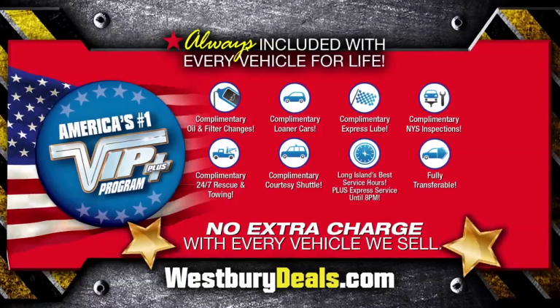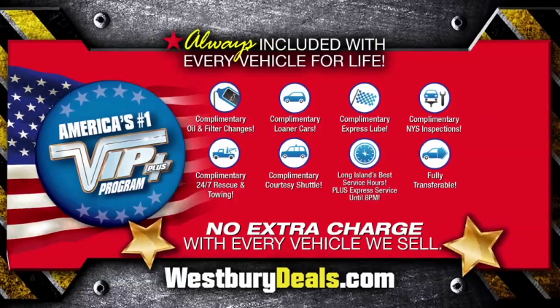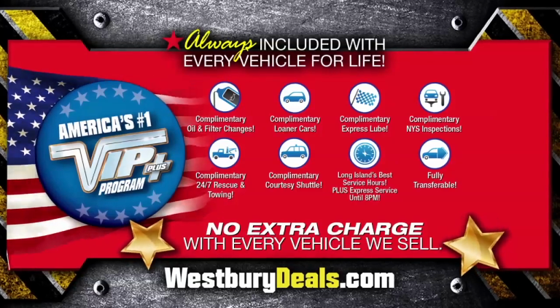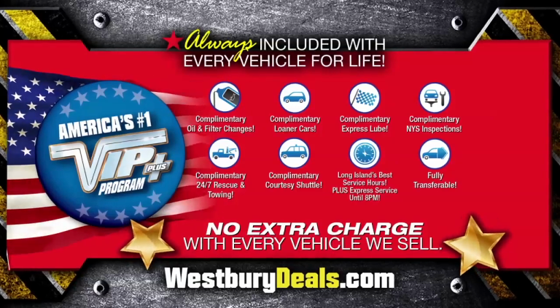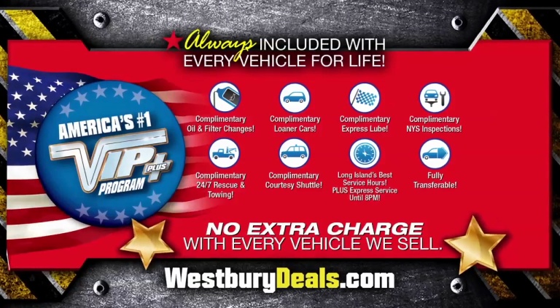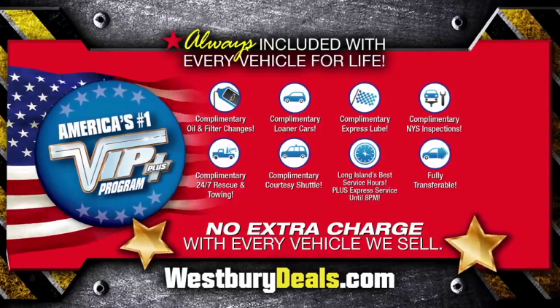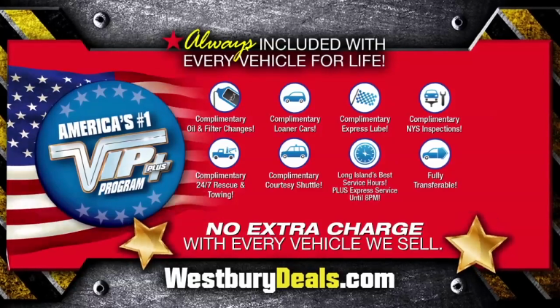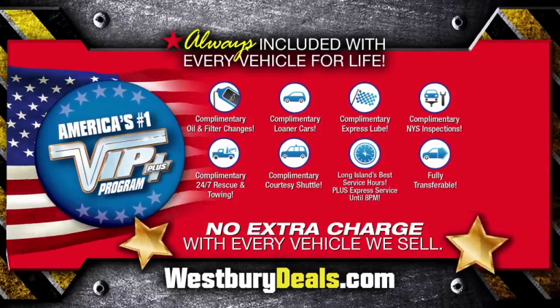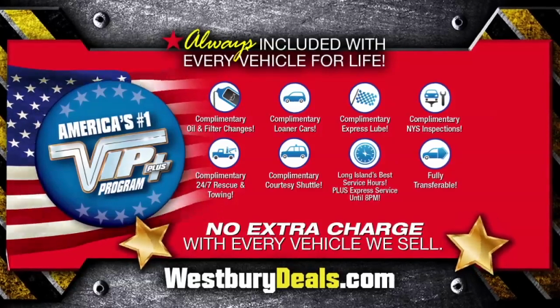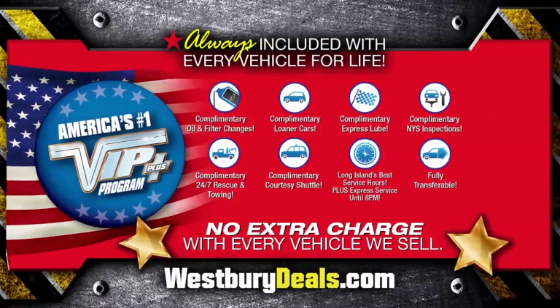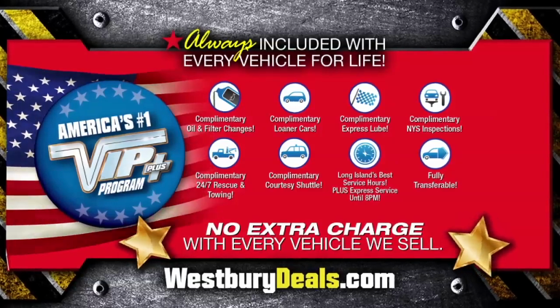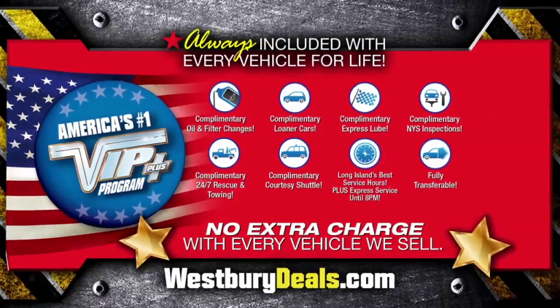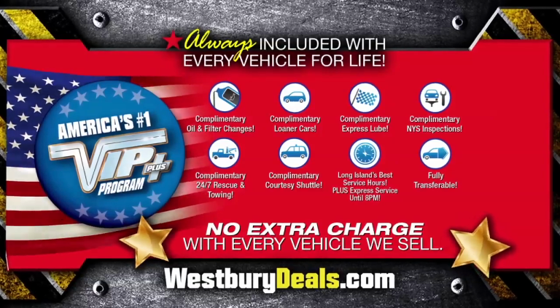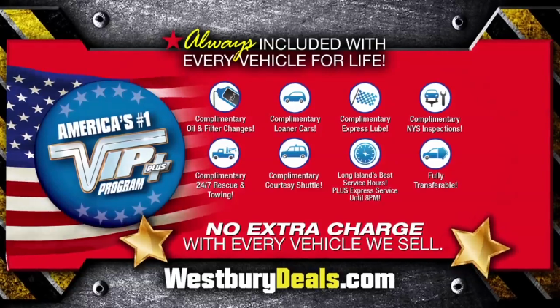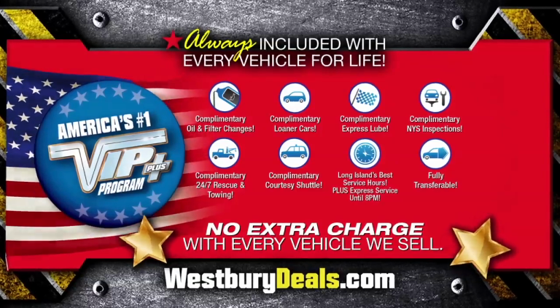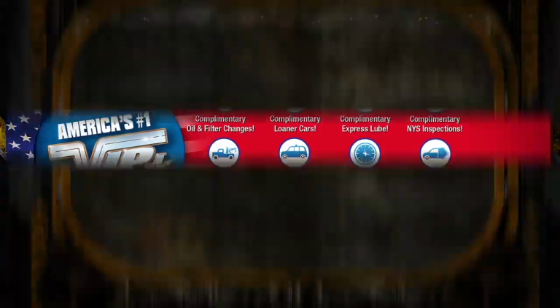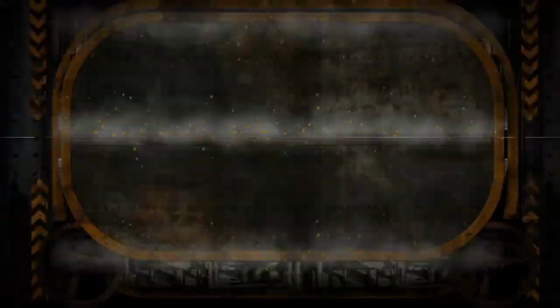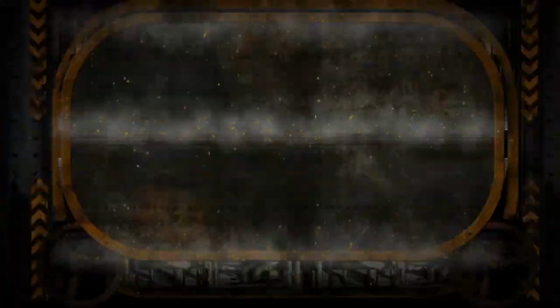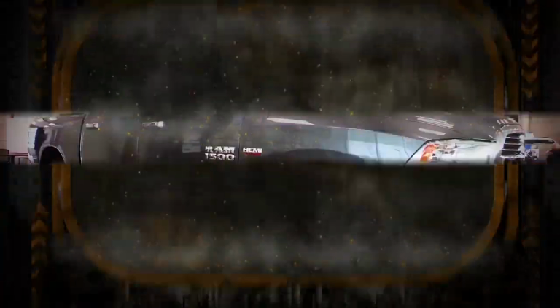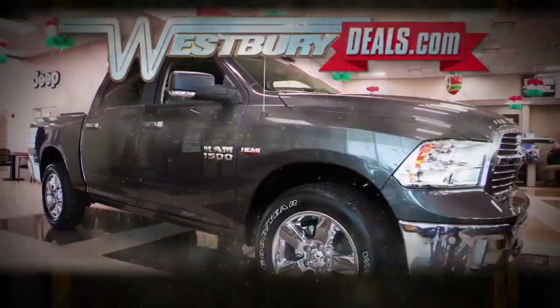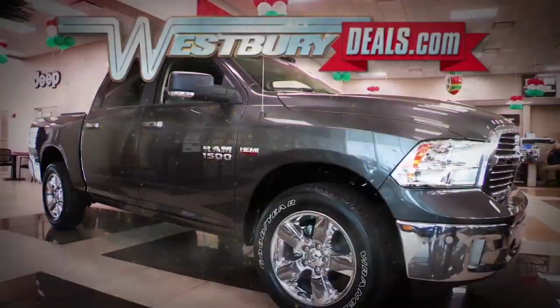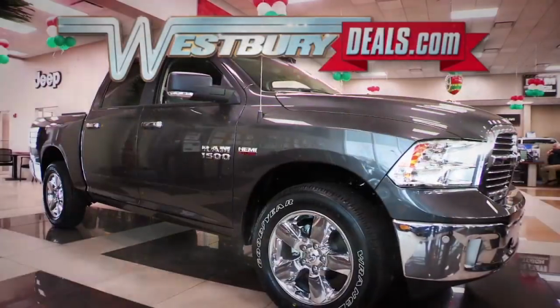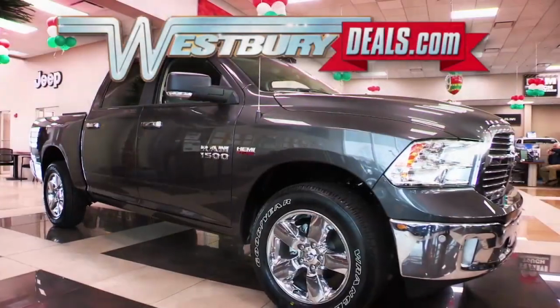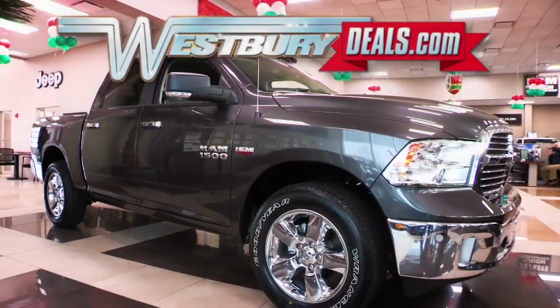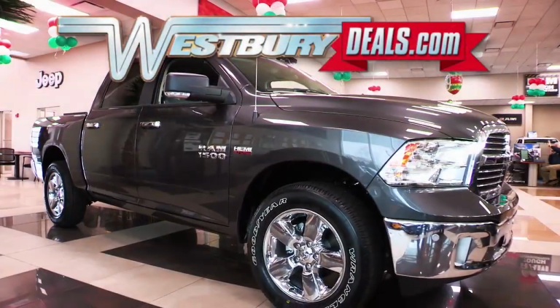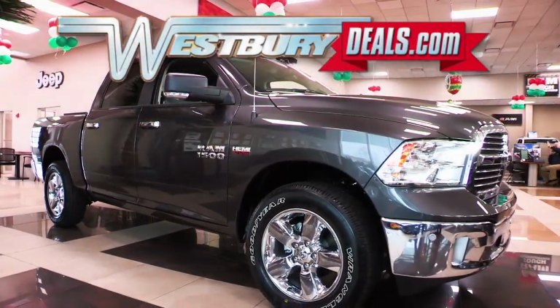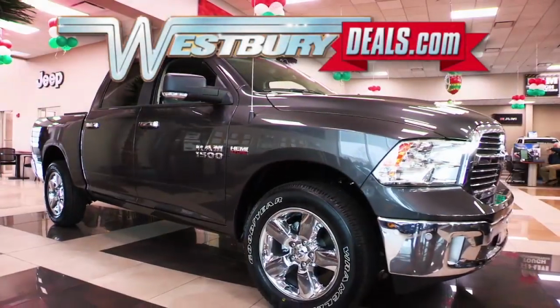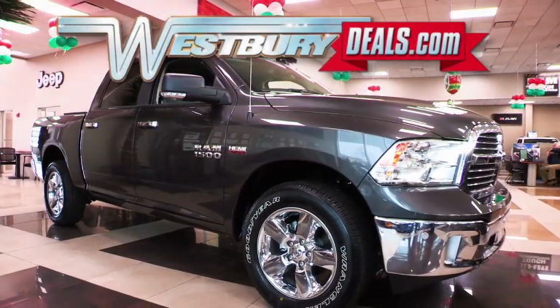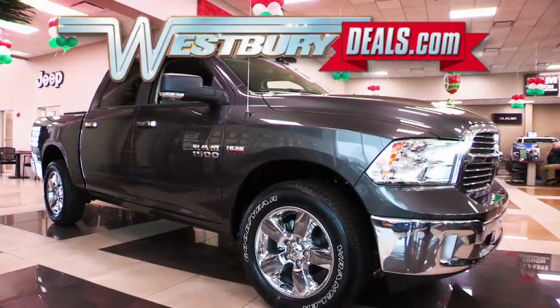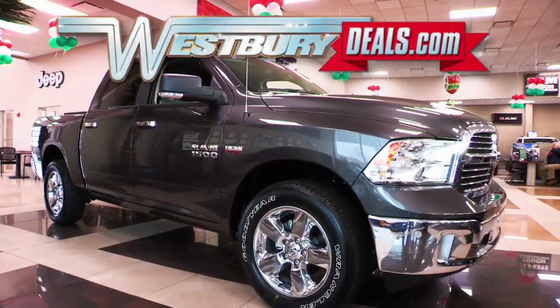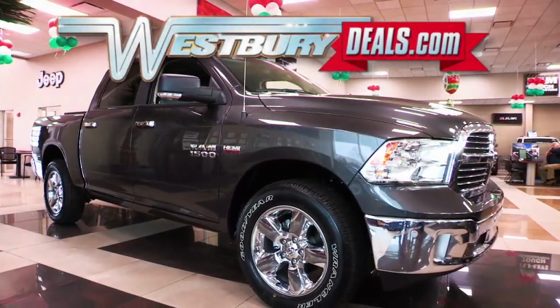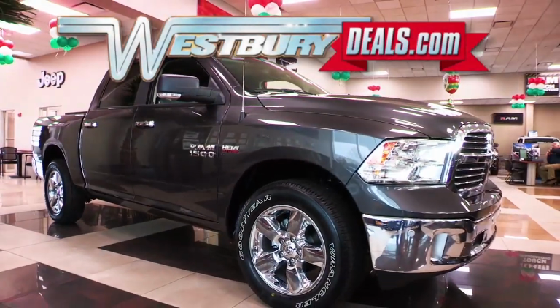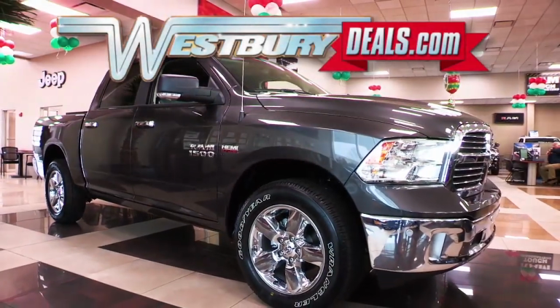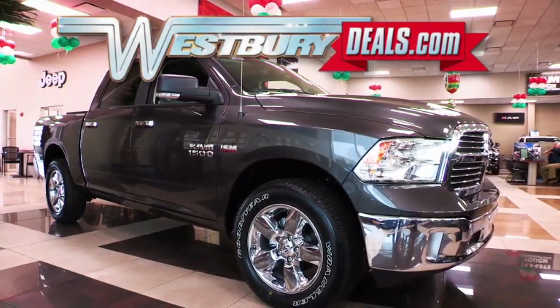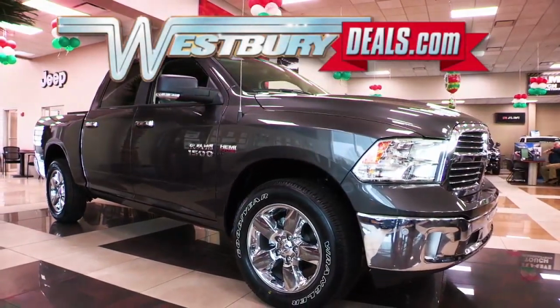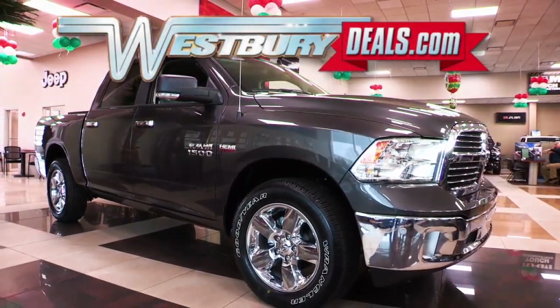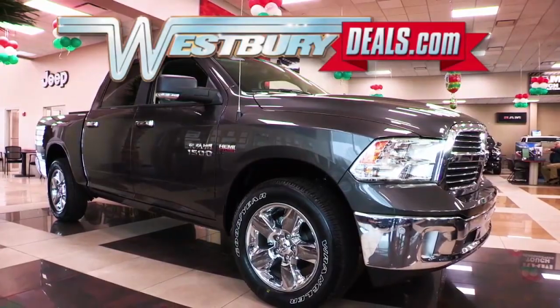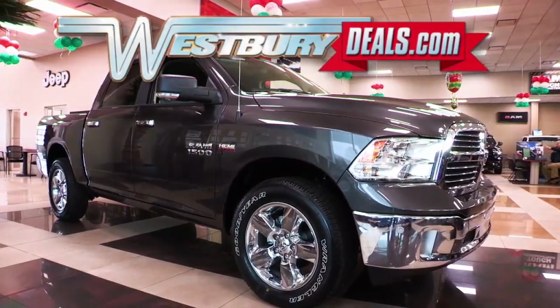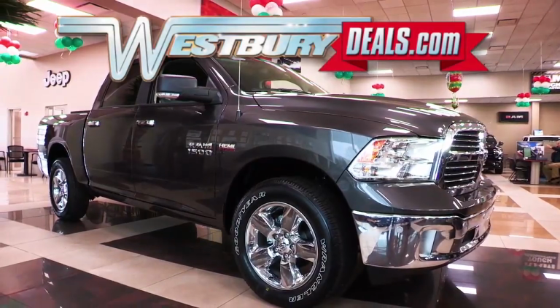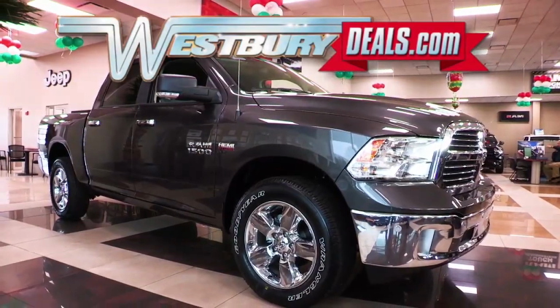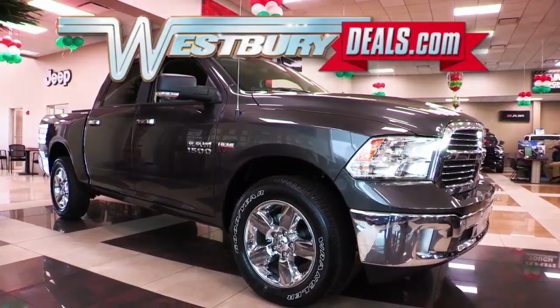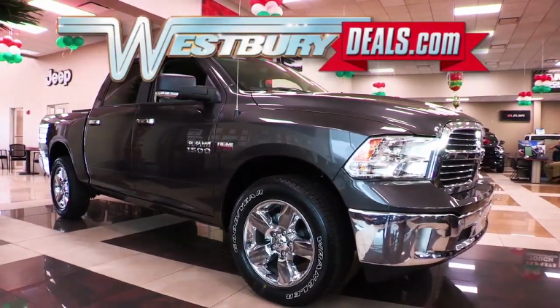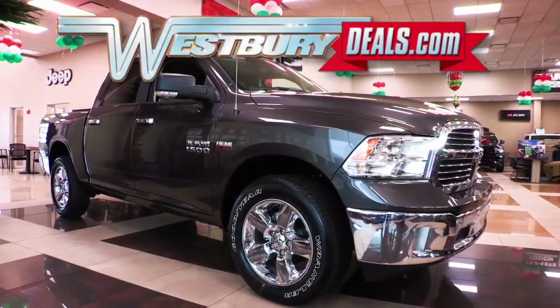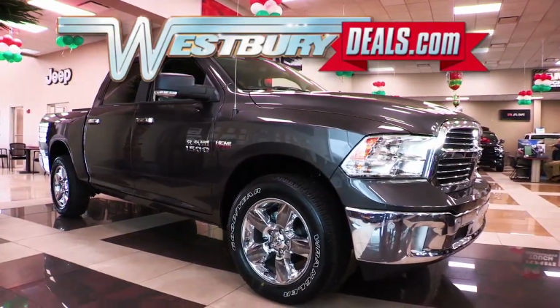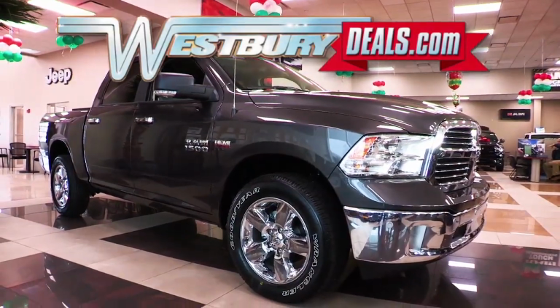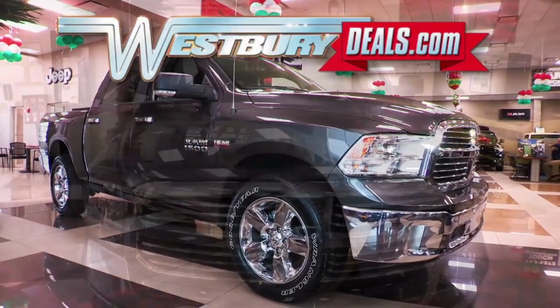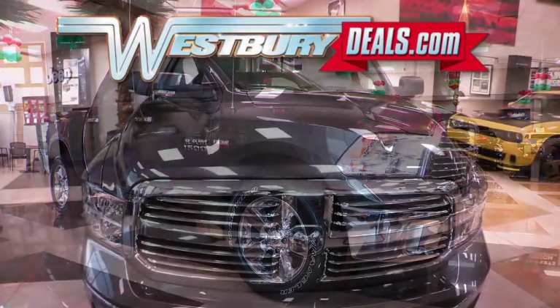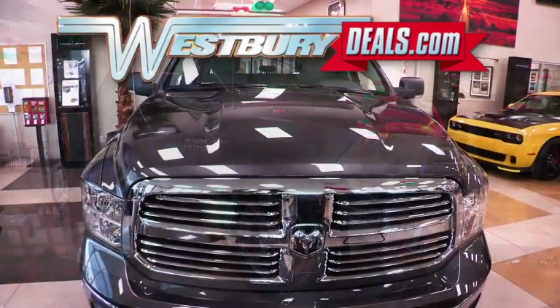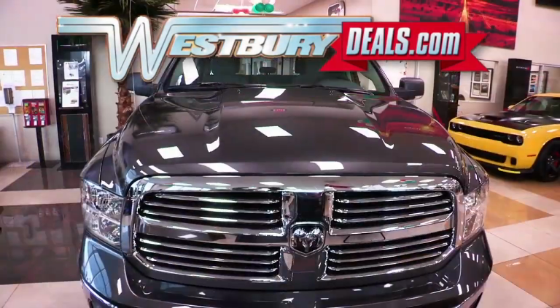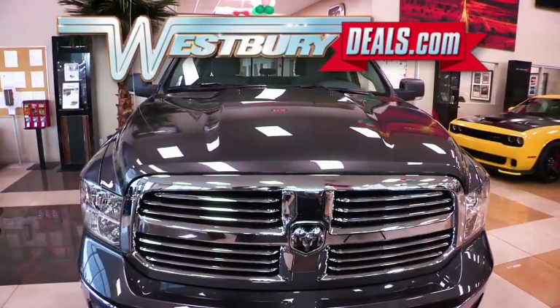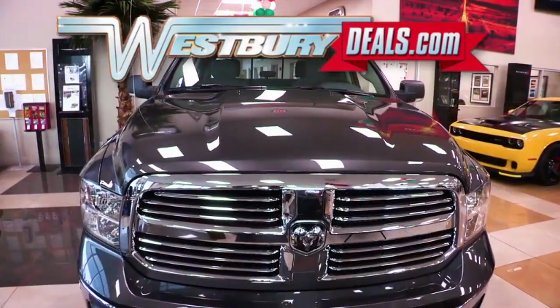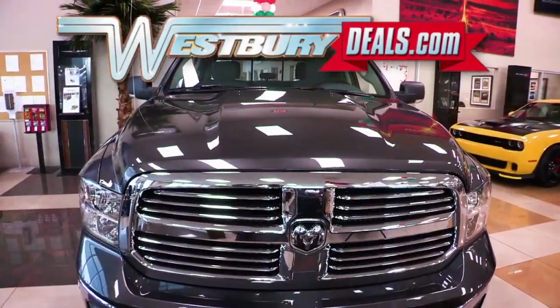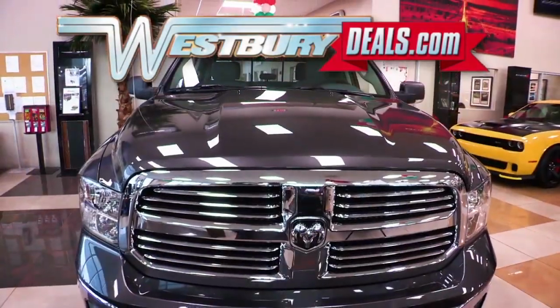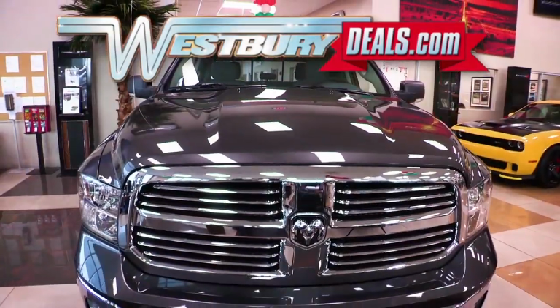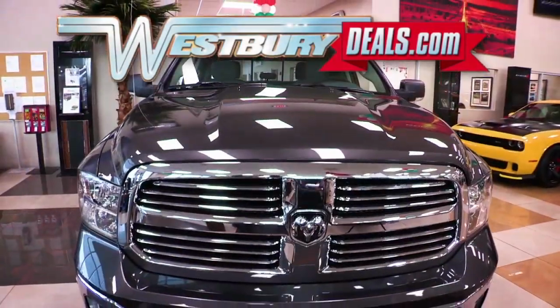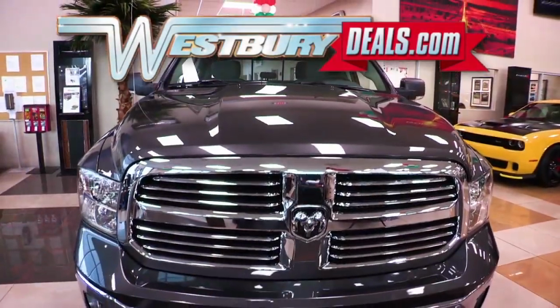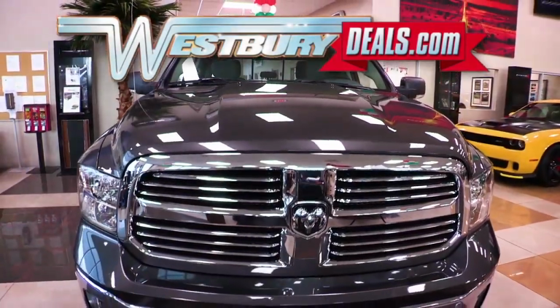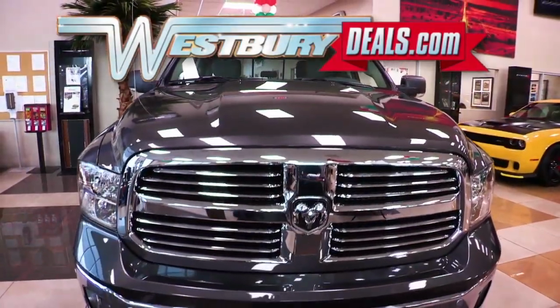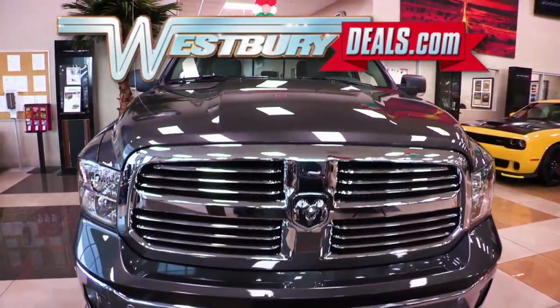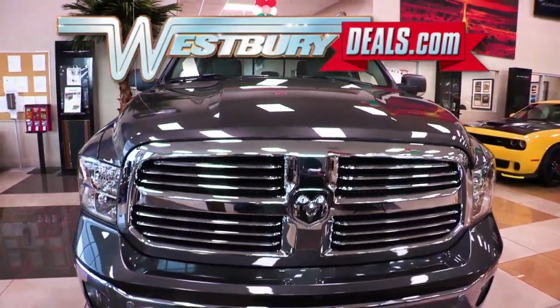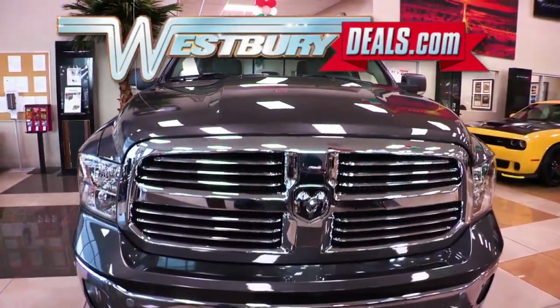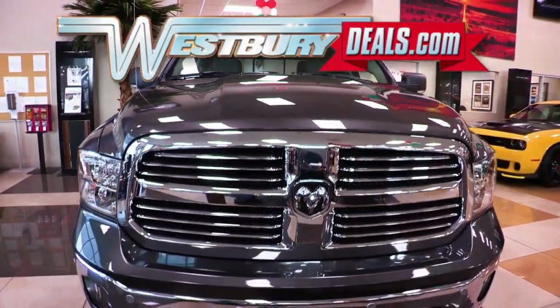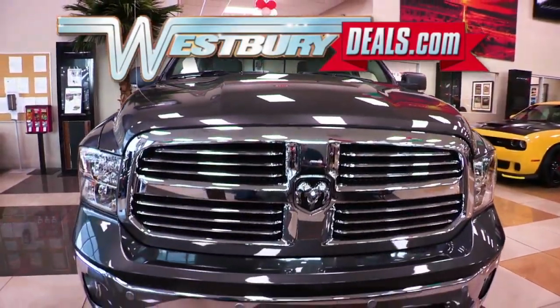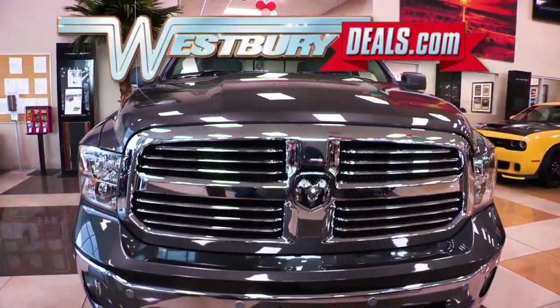We will satisfy you. After this video, log on to WestburyDeals.com for more great specials.